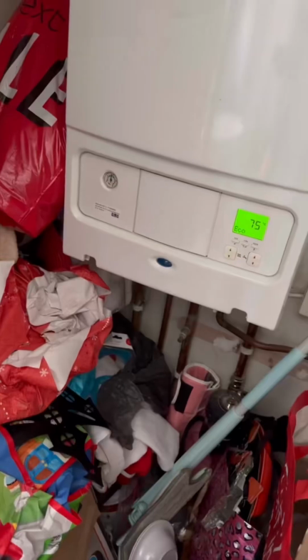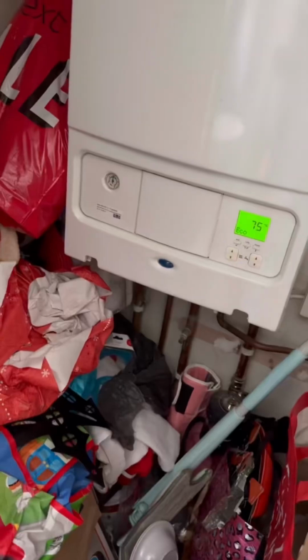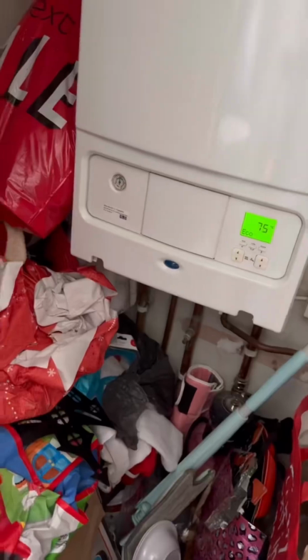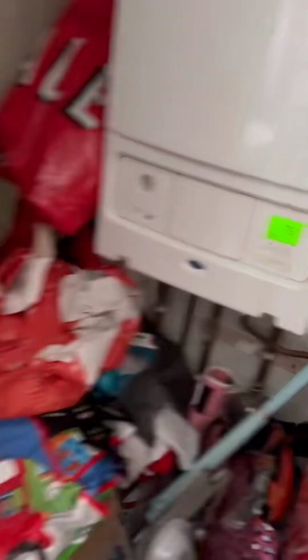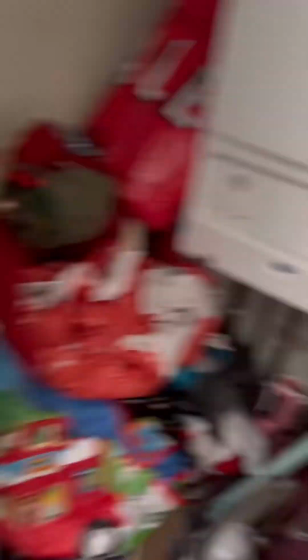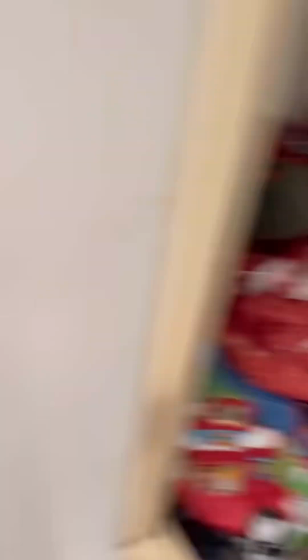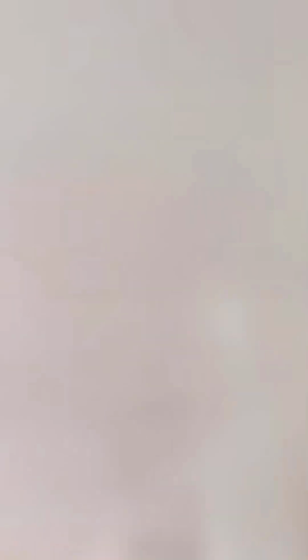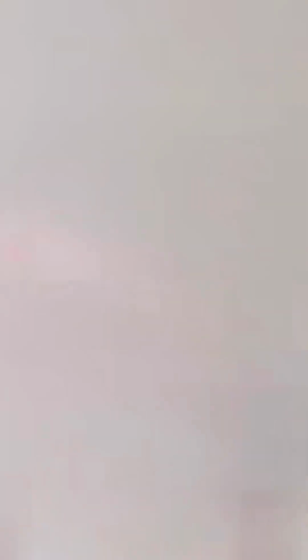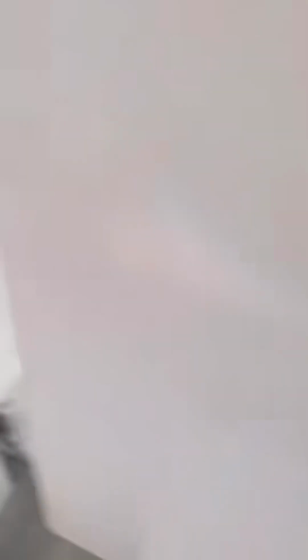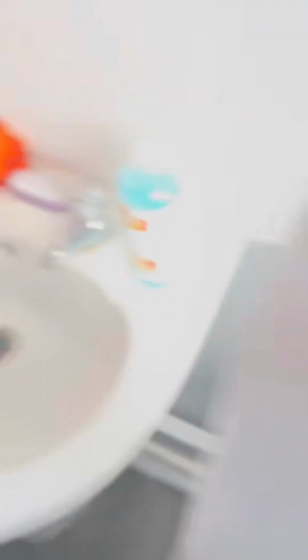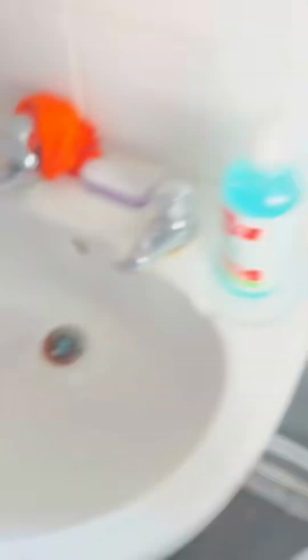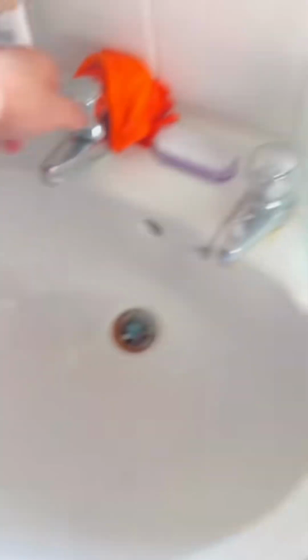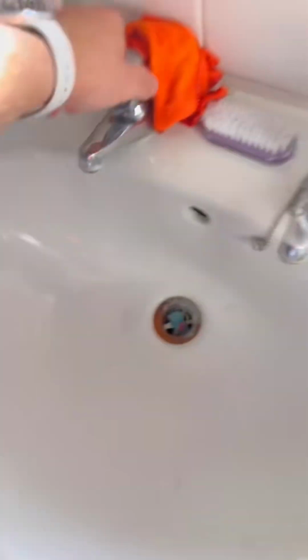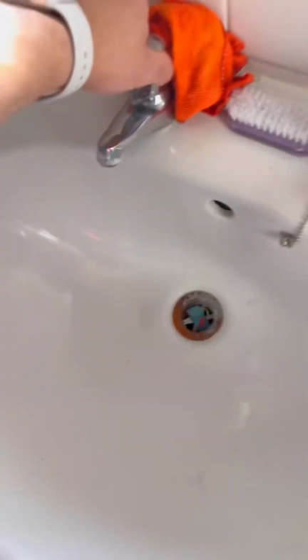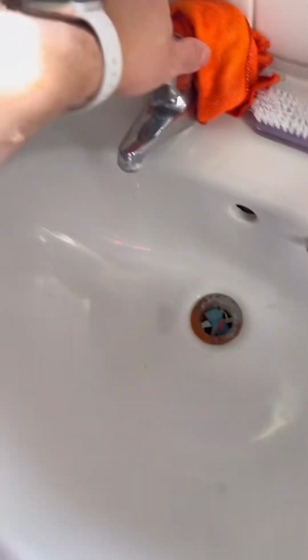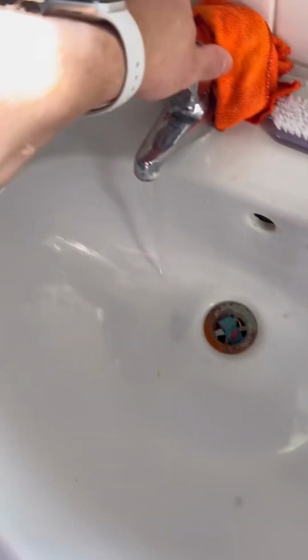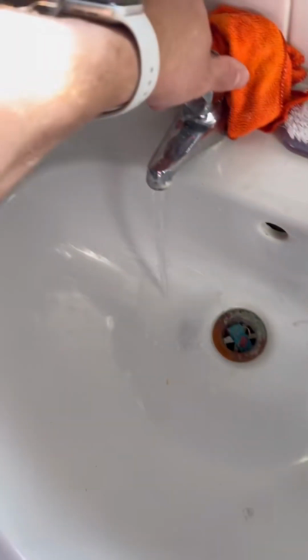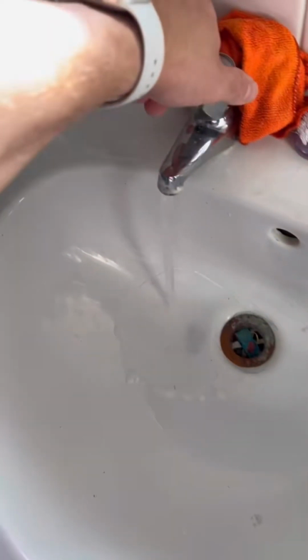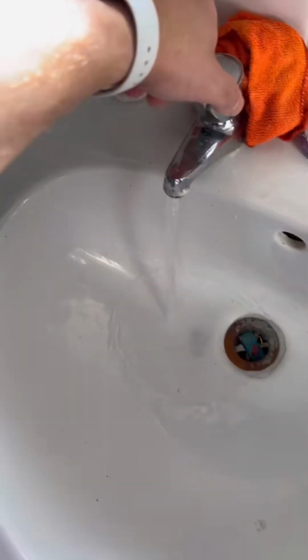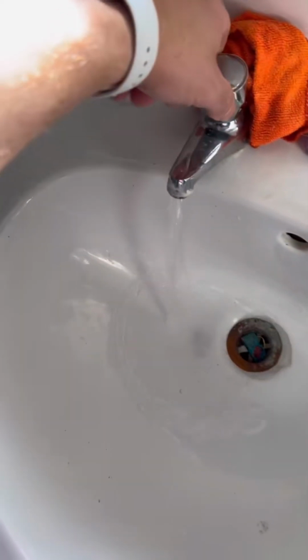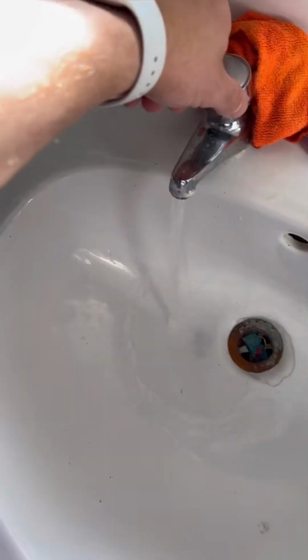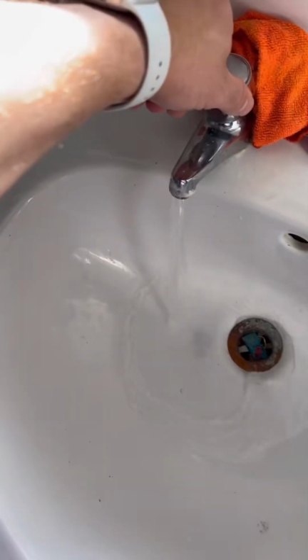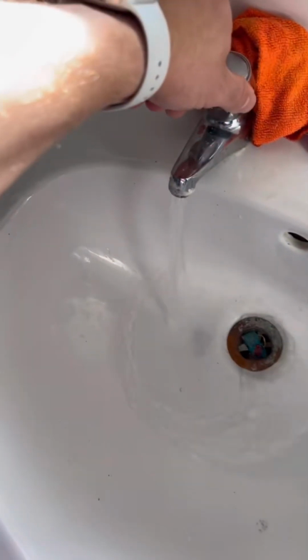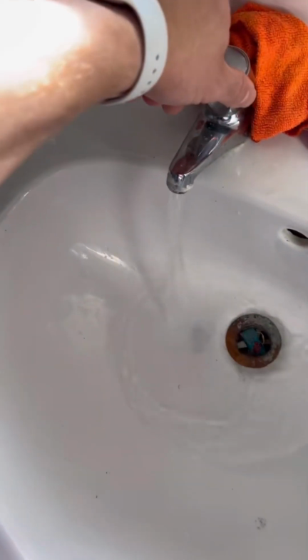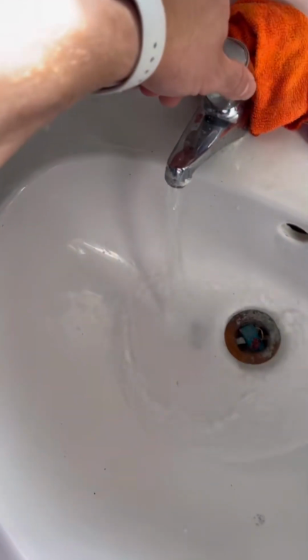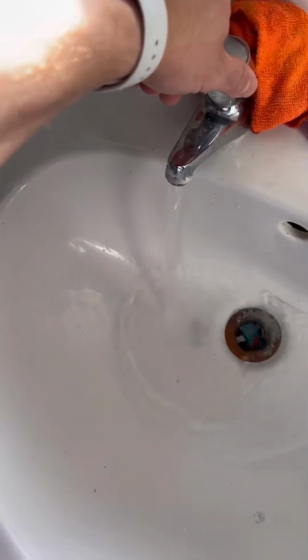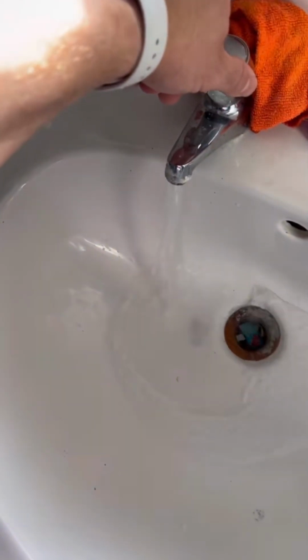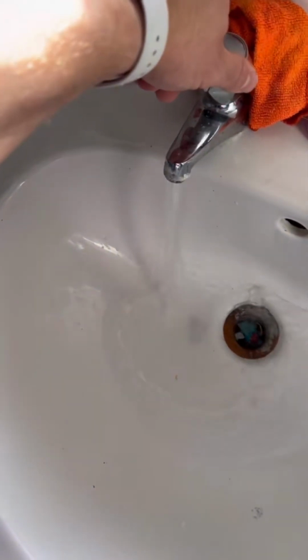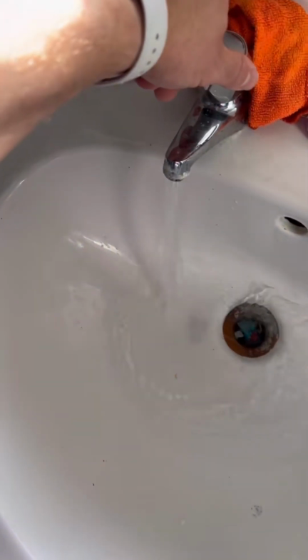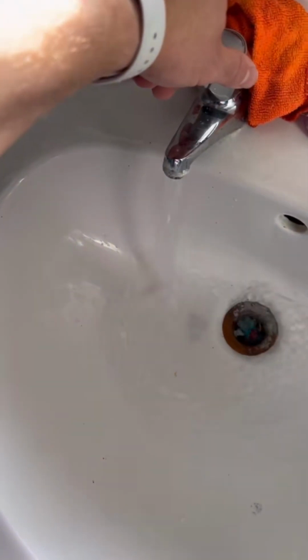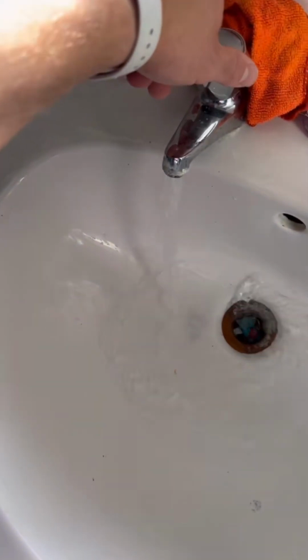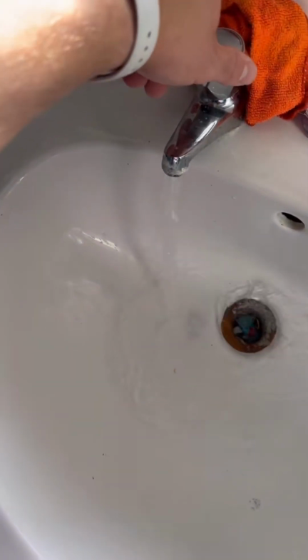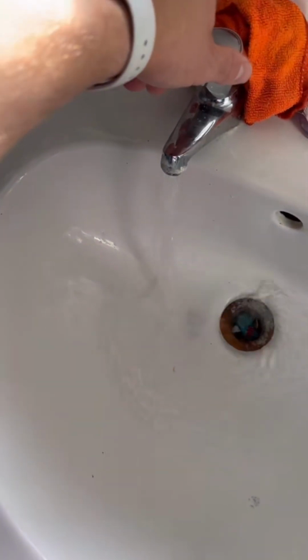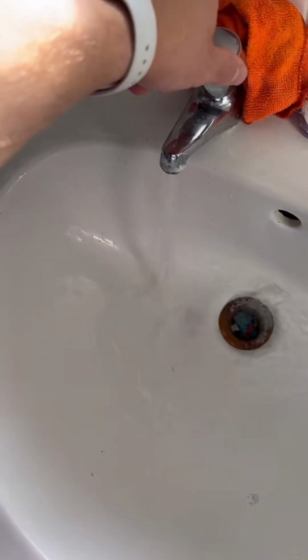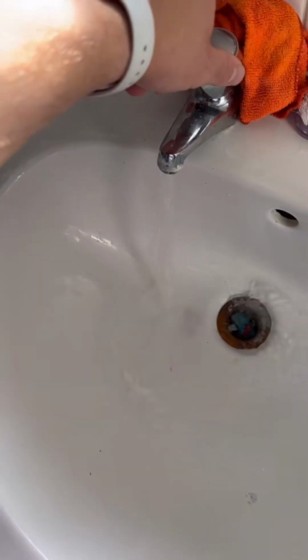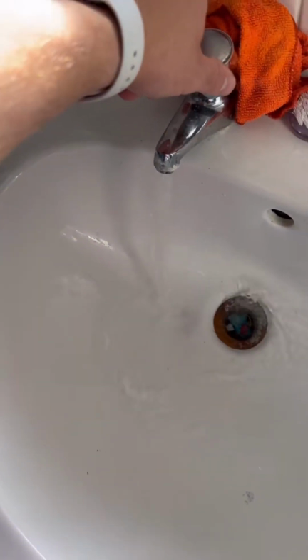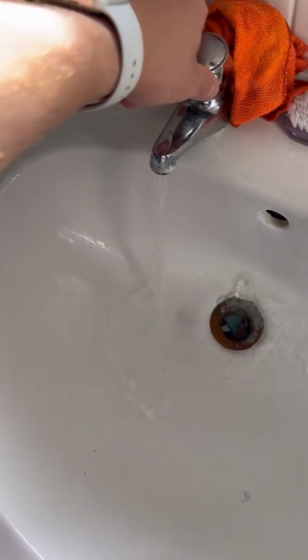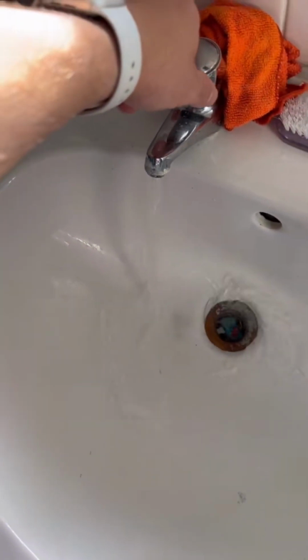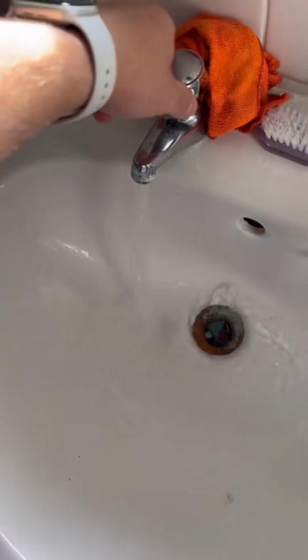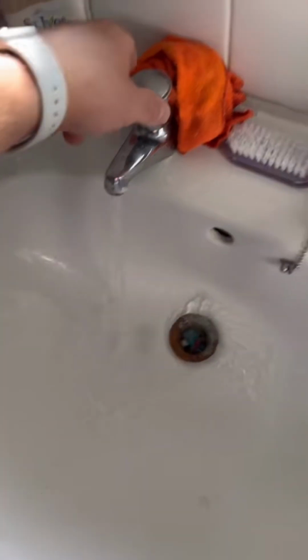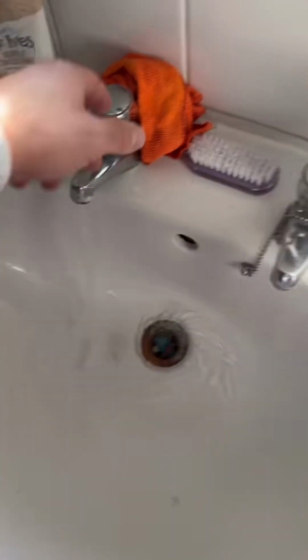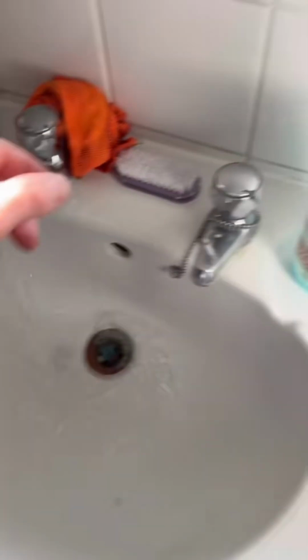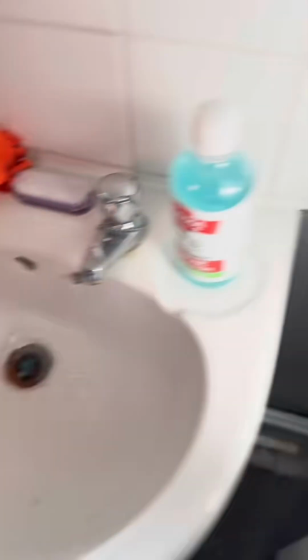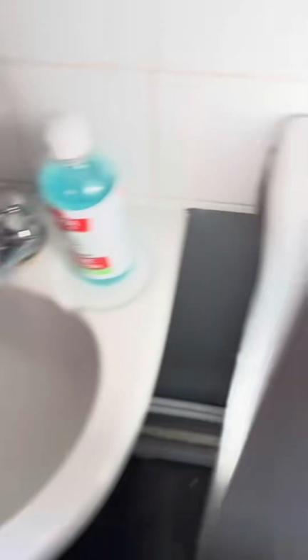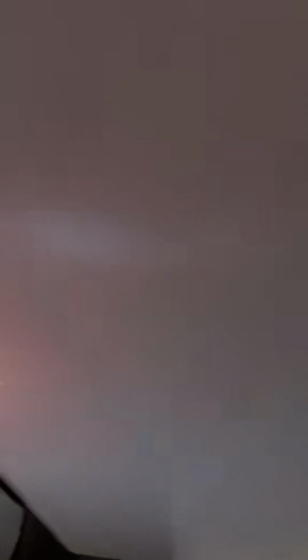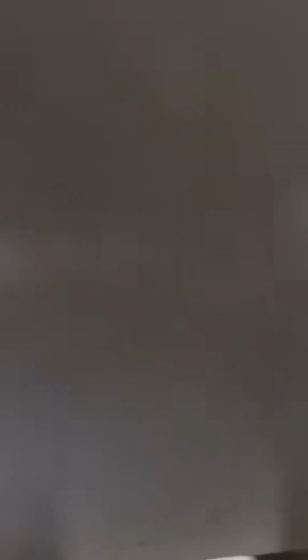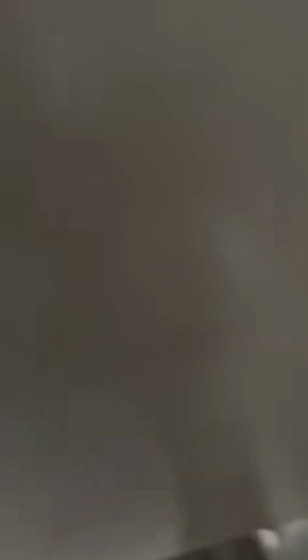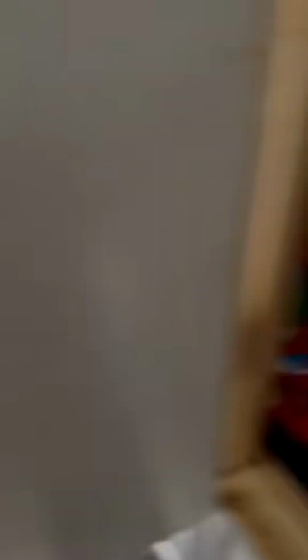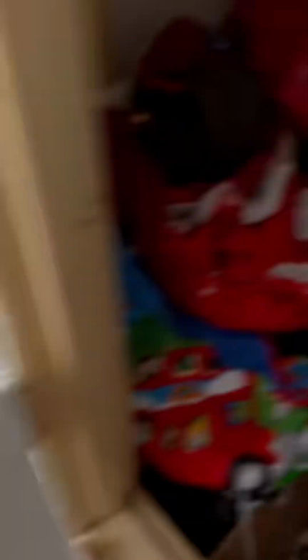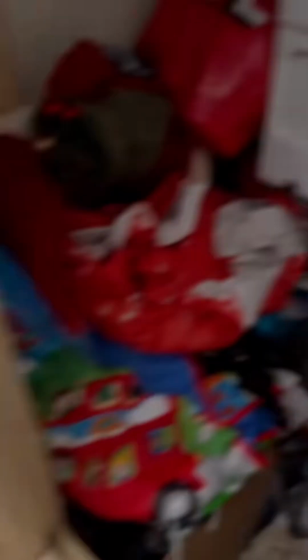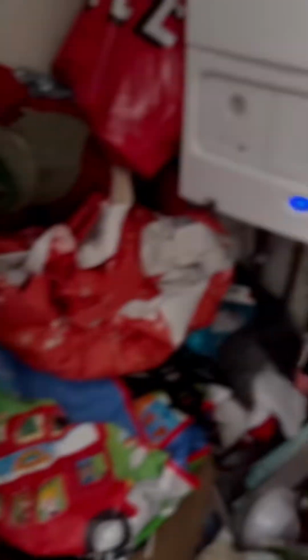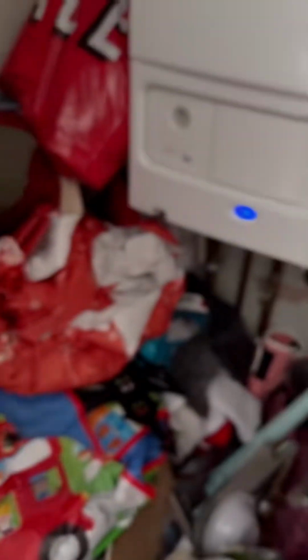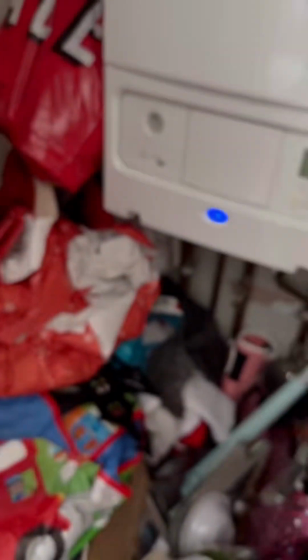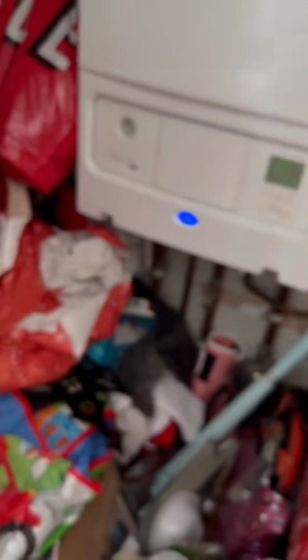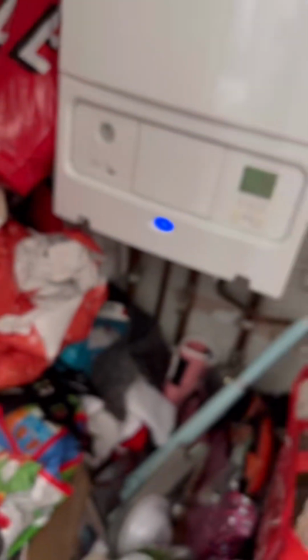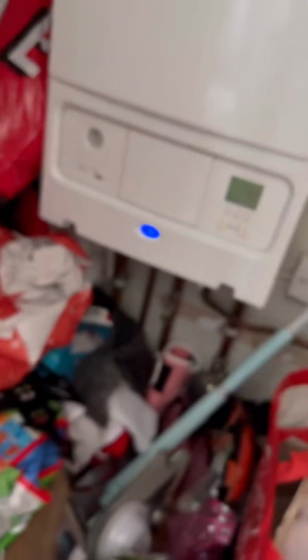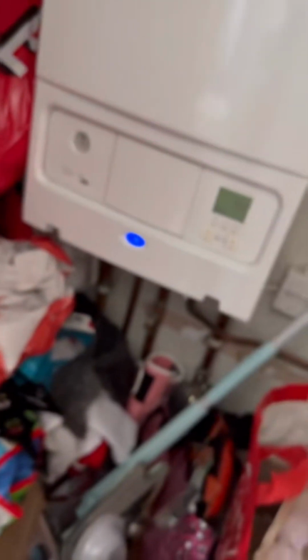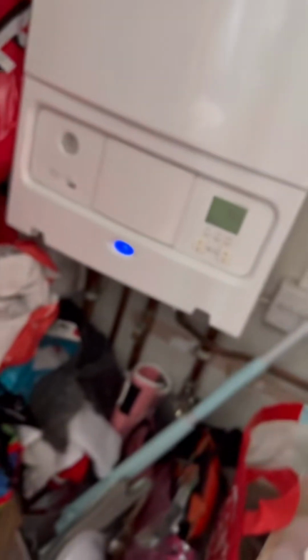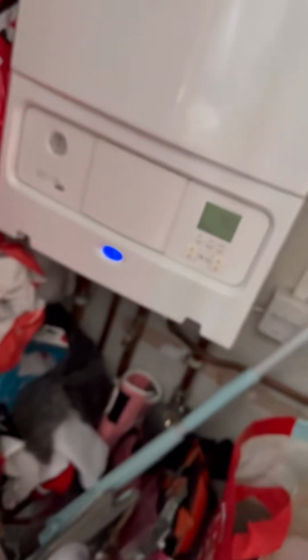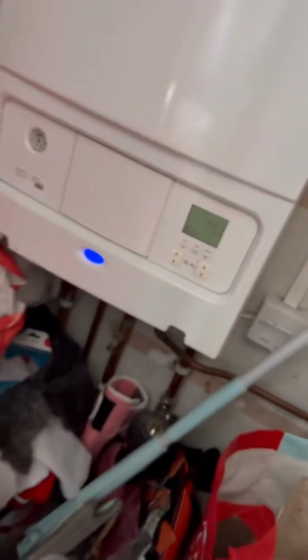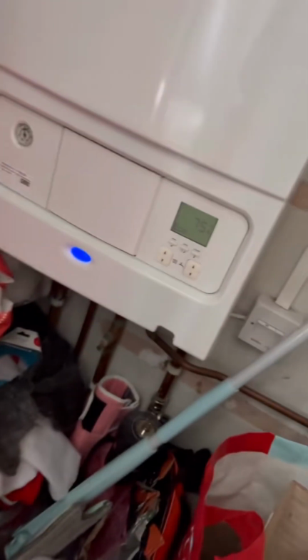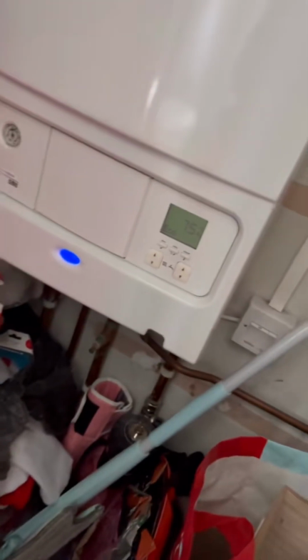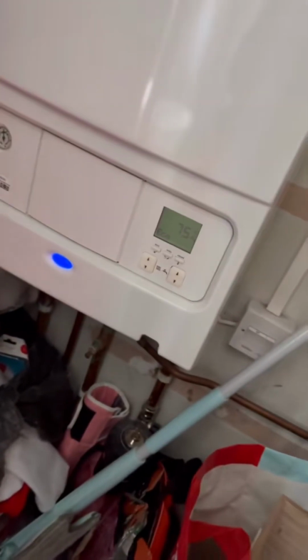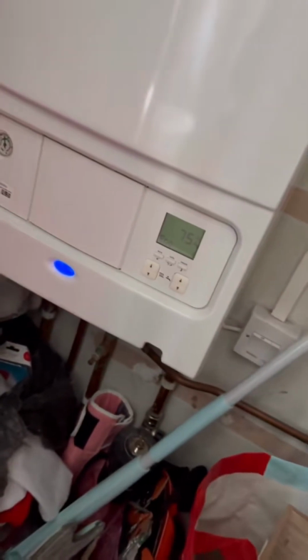Turned up to this one — a Worcester Bosch 30 RERP. Customer said they had no hot water, so the first thing I do is fire up the hot water and see what's happening.